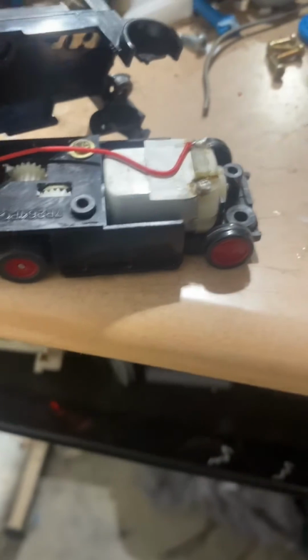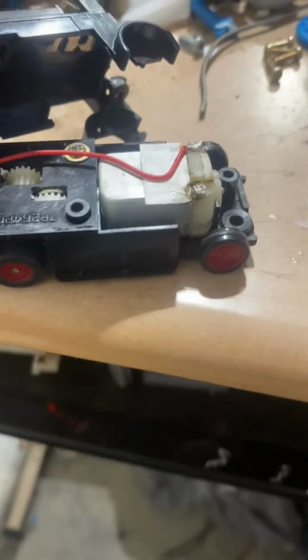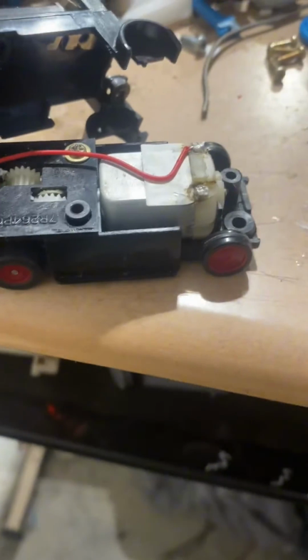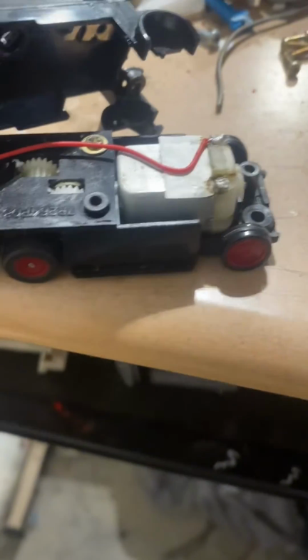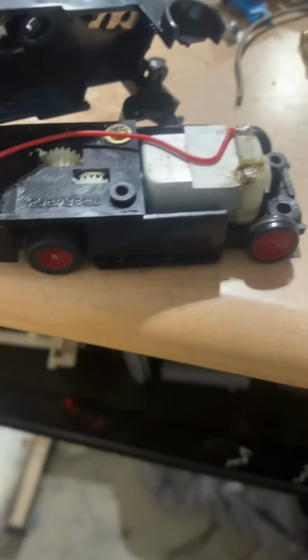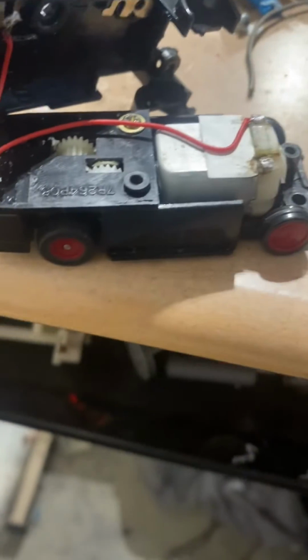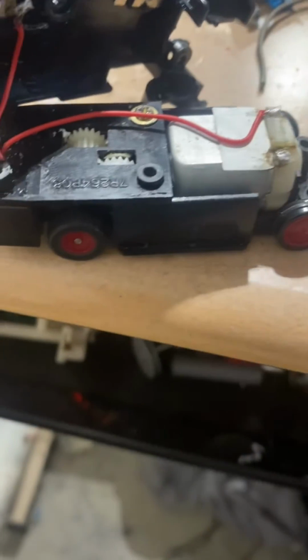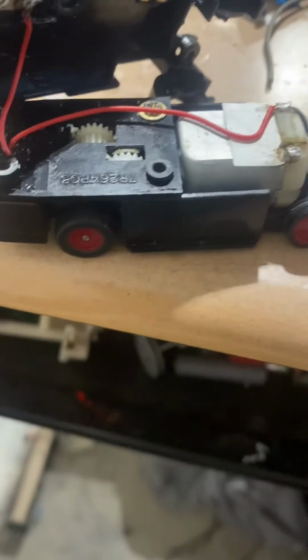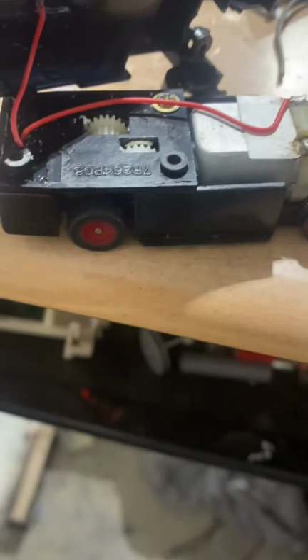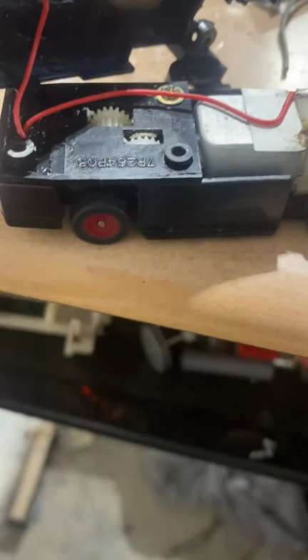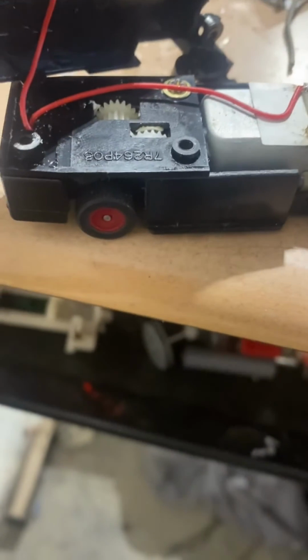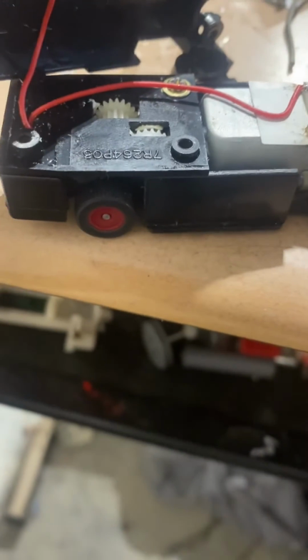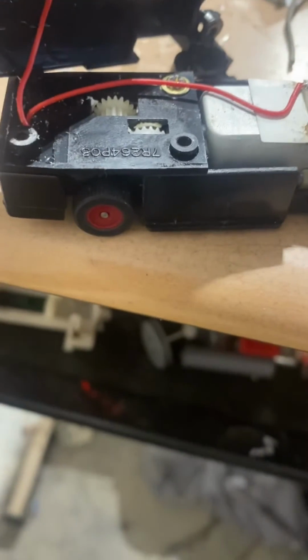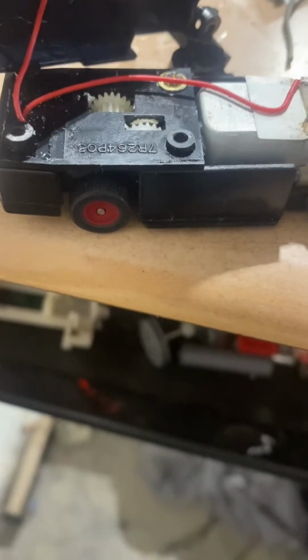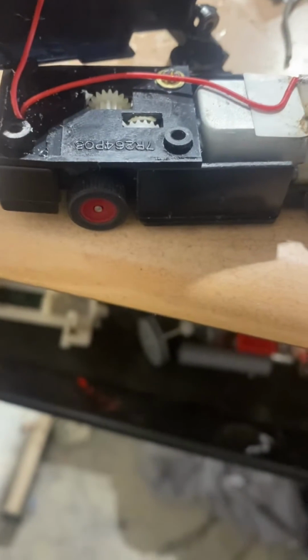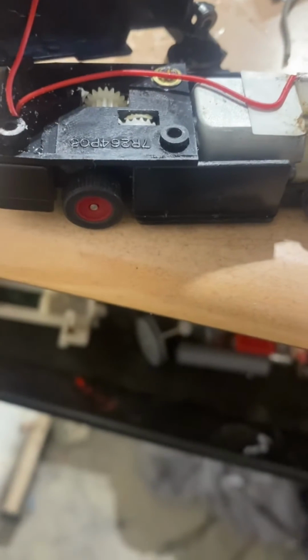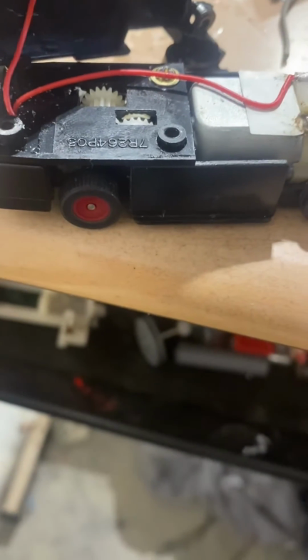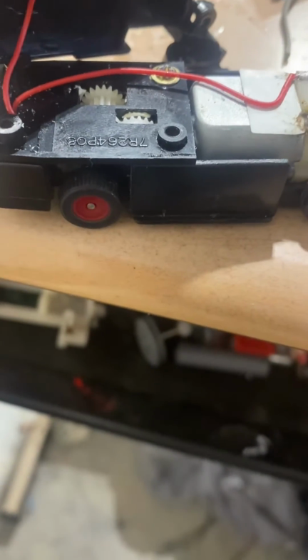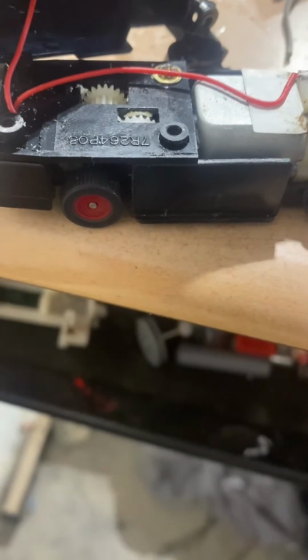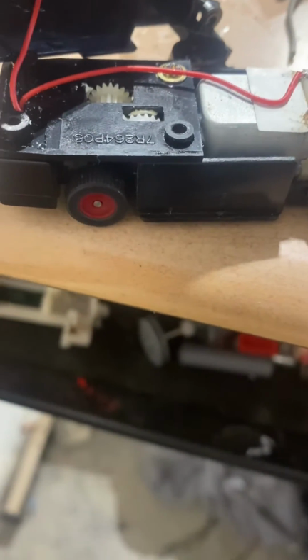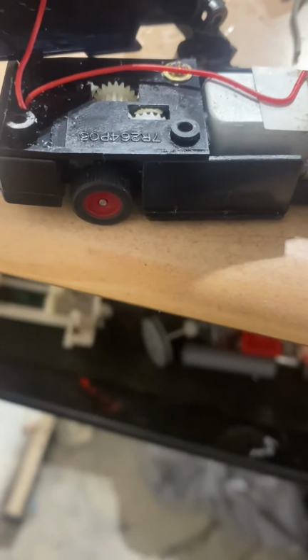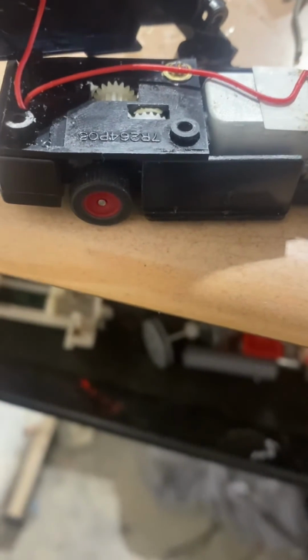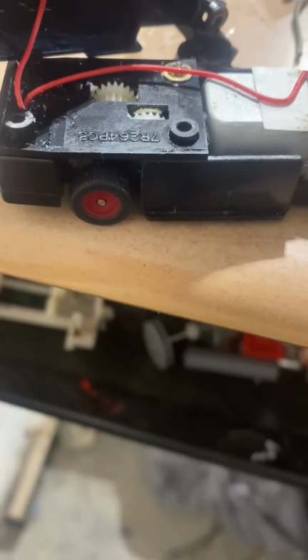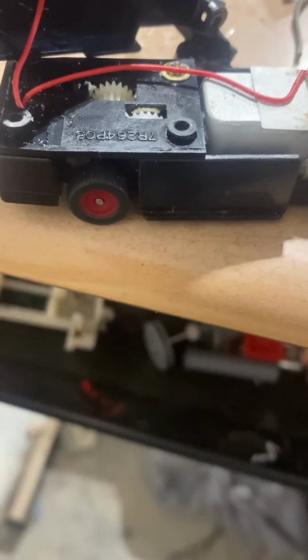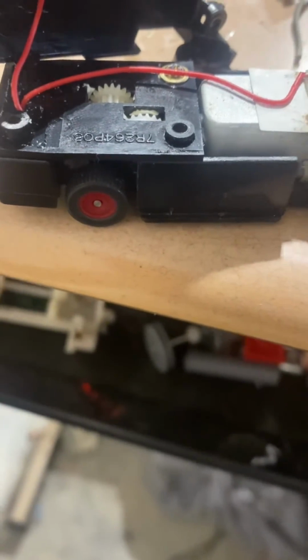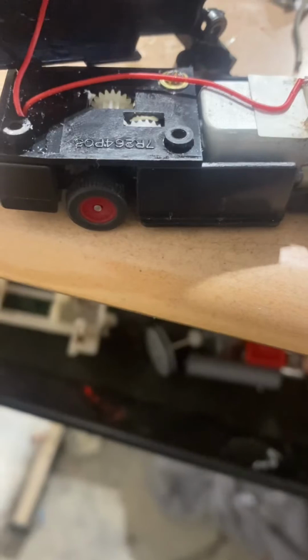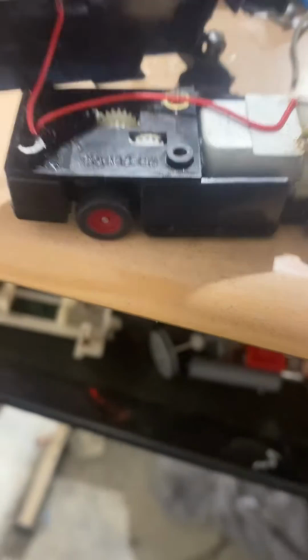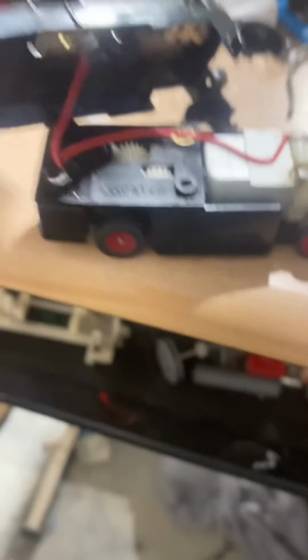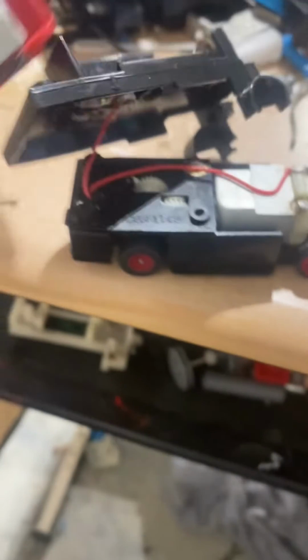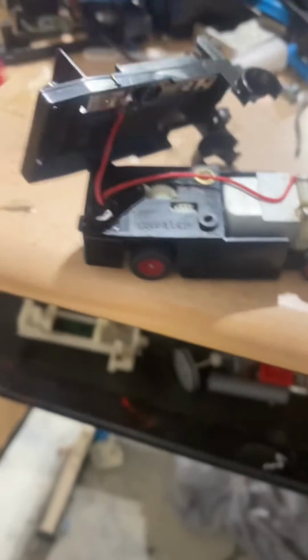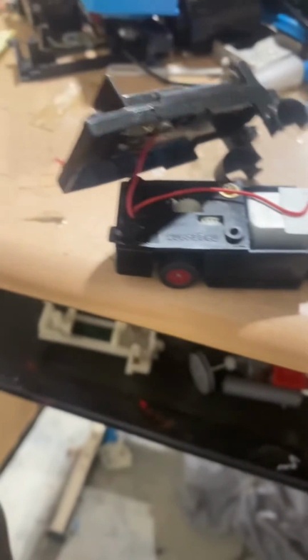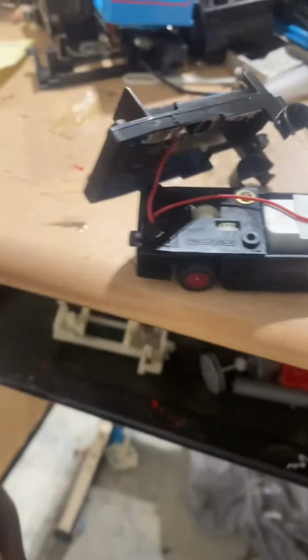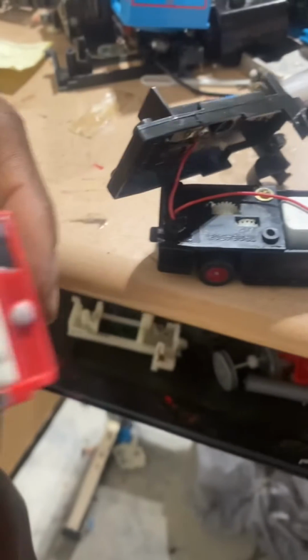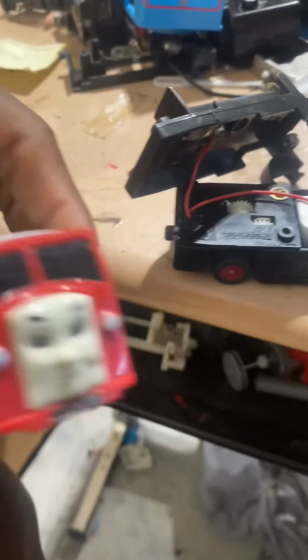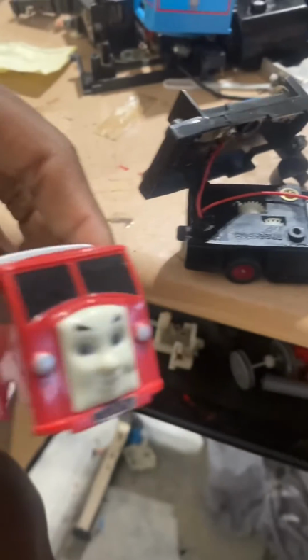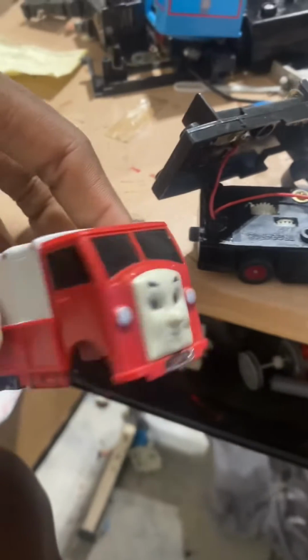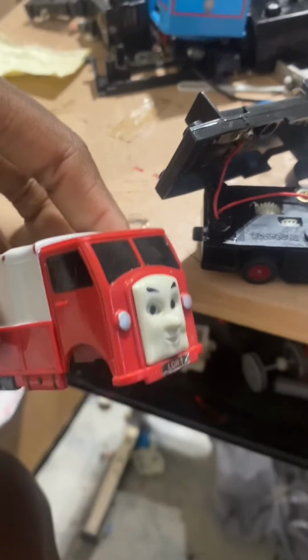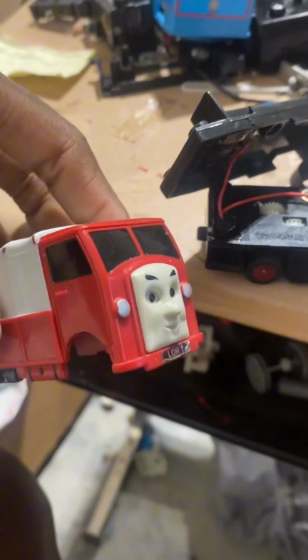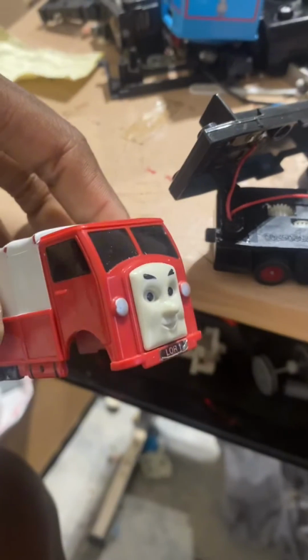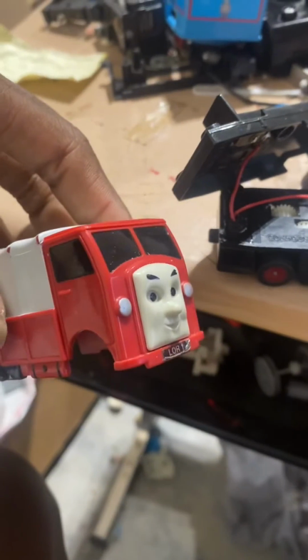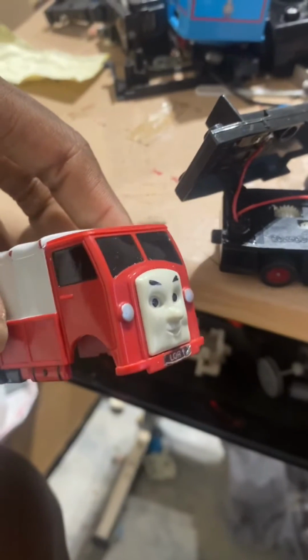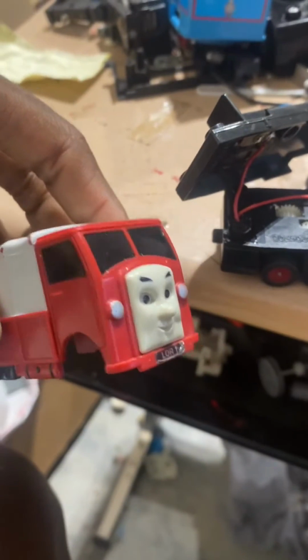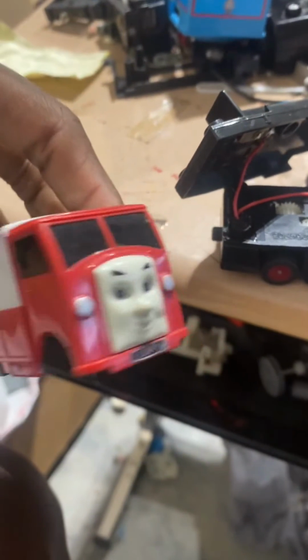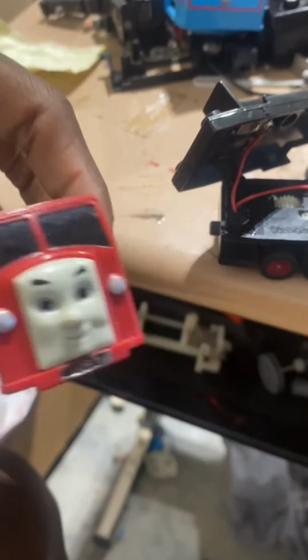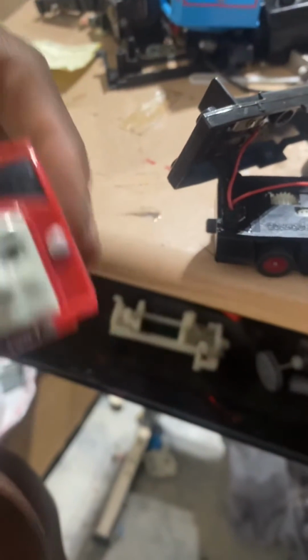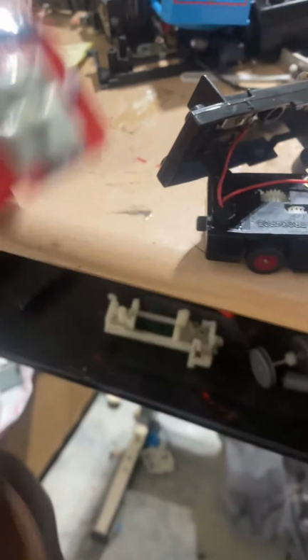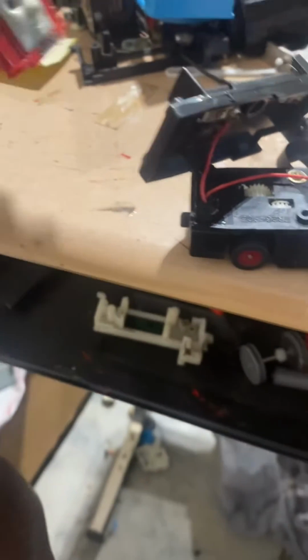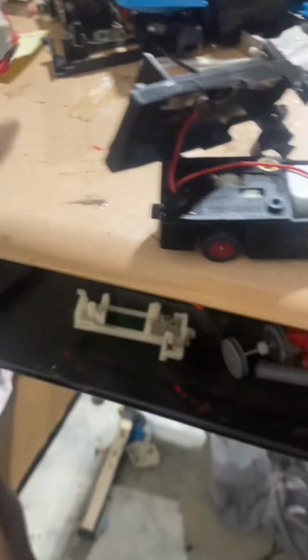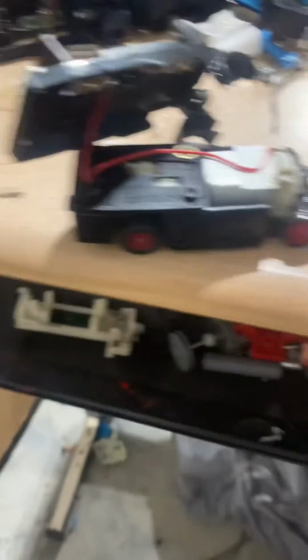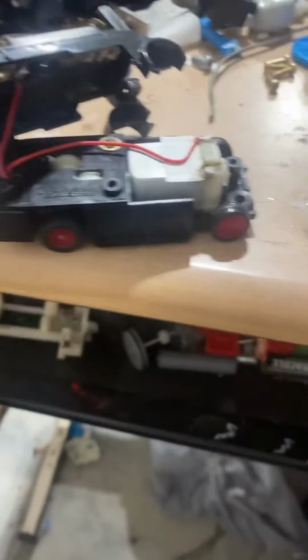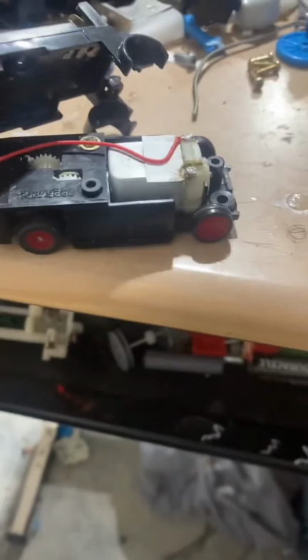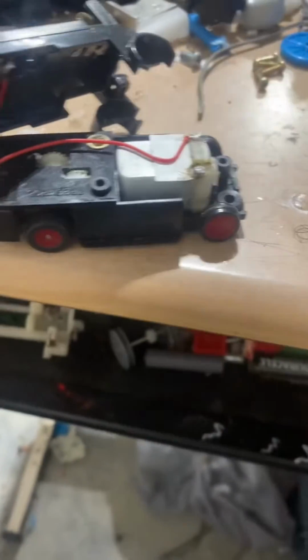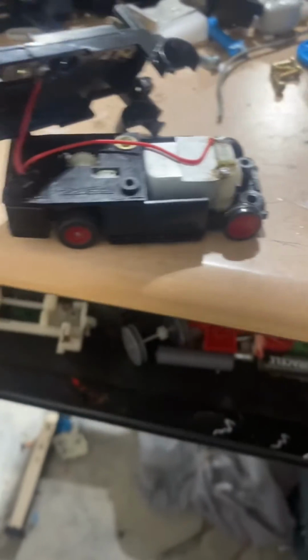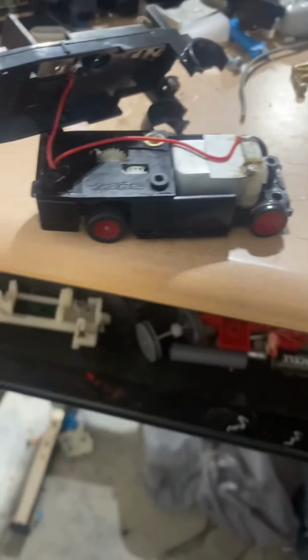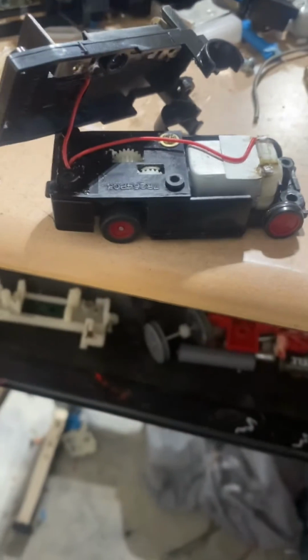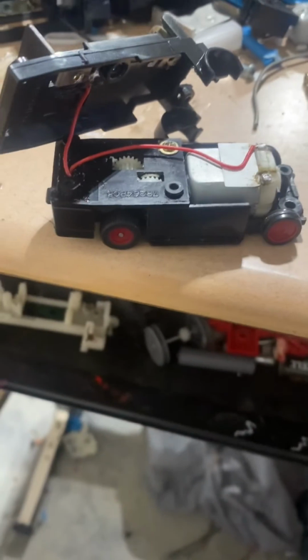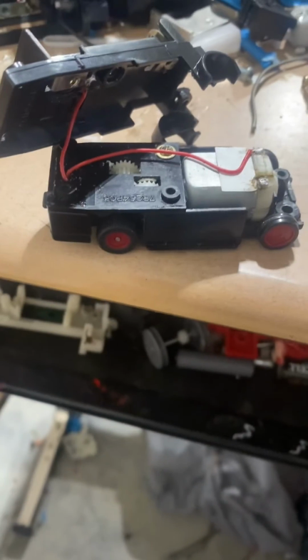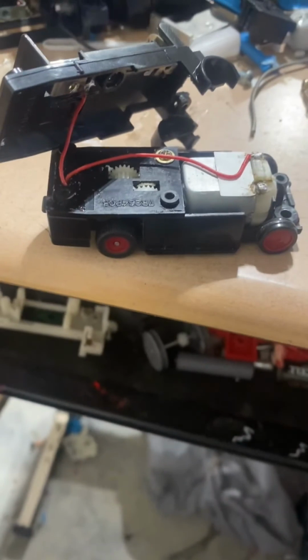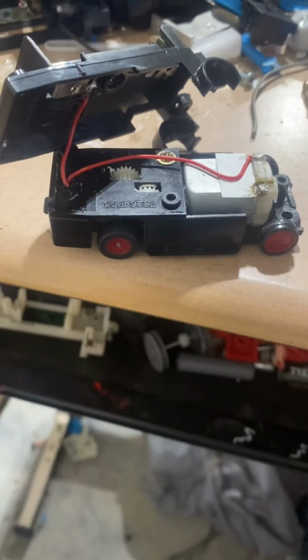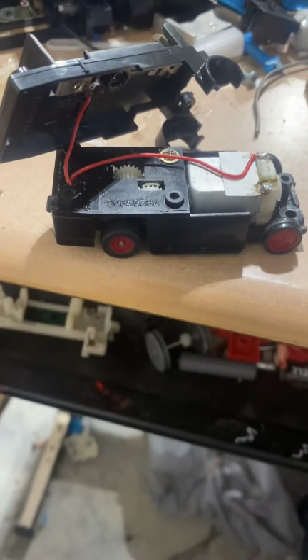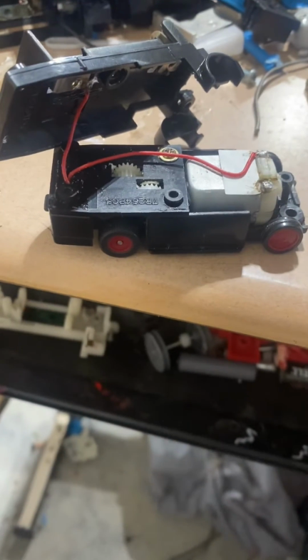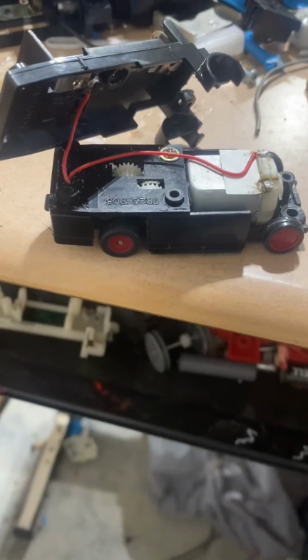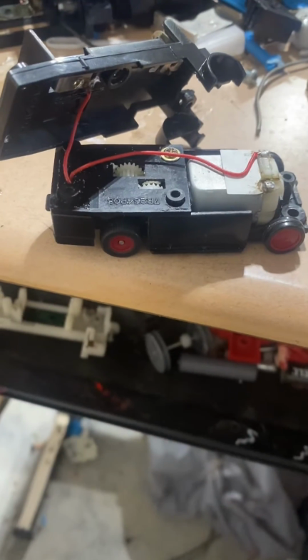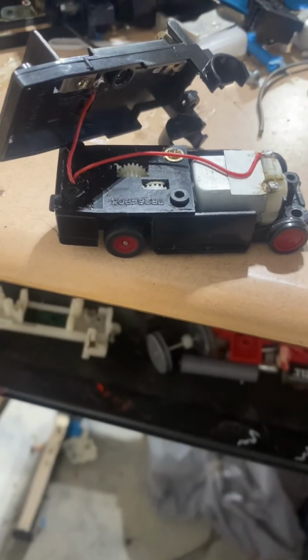Alright, so now we got the new motor inside of Lorry 1. Let's go ahead and reassemble him.